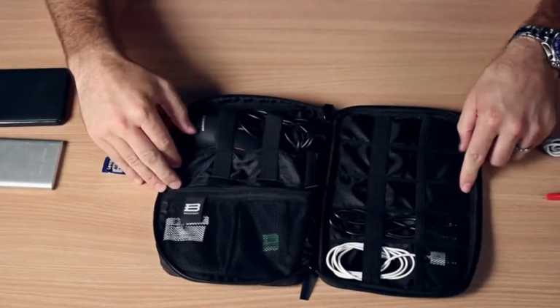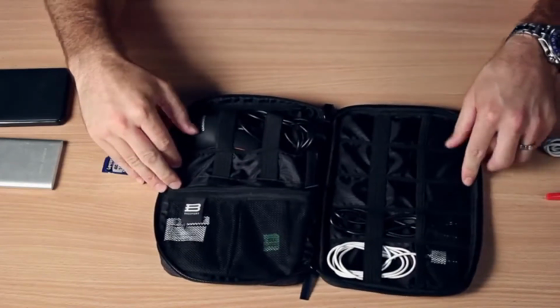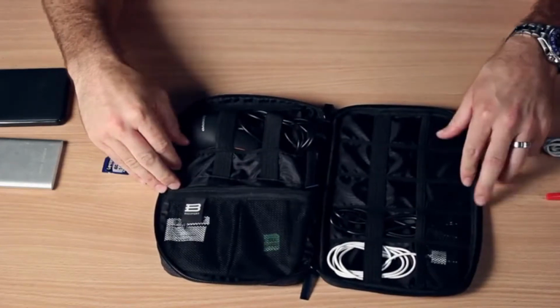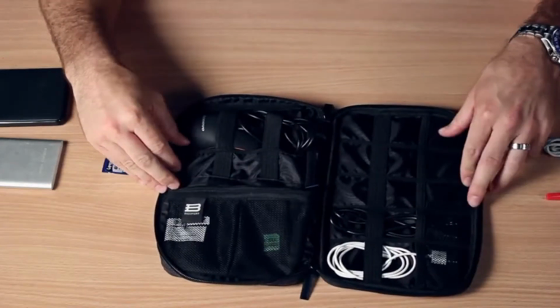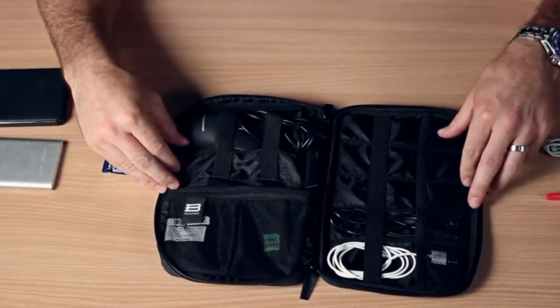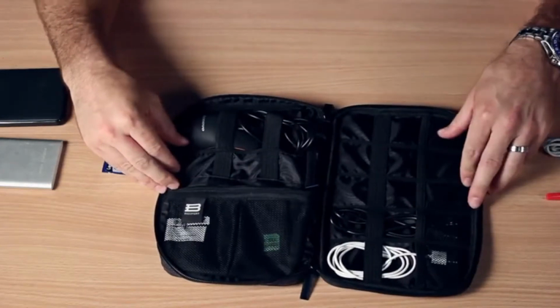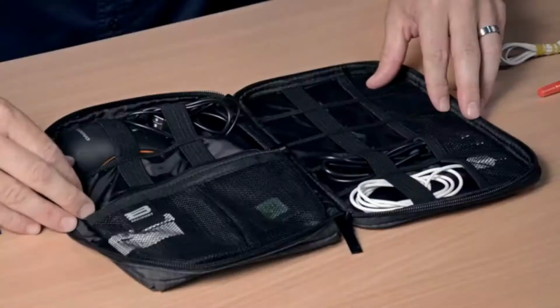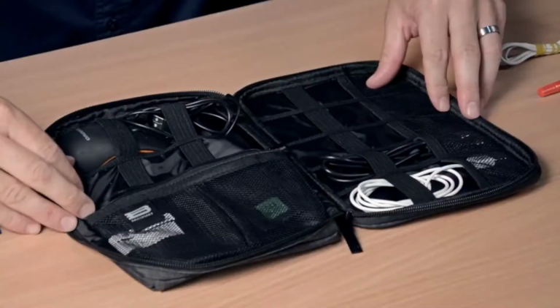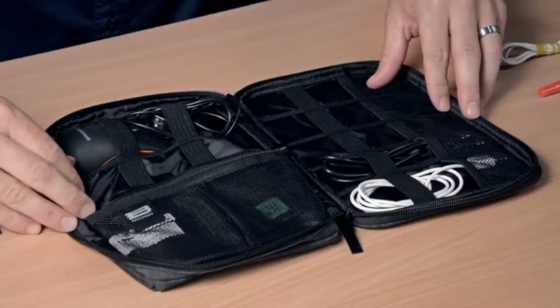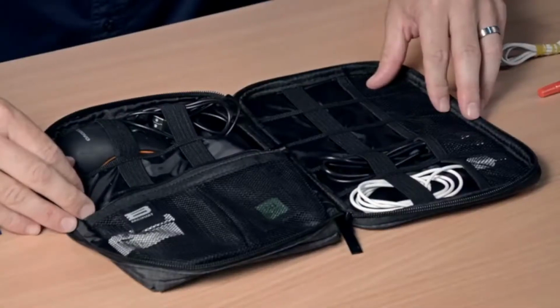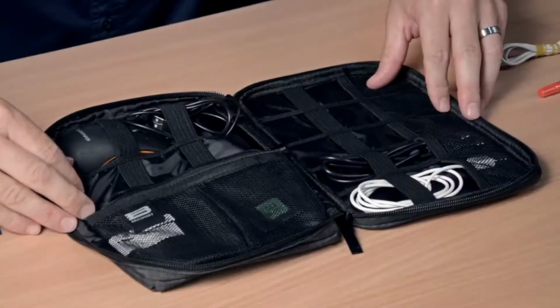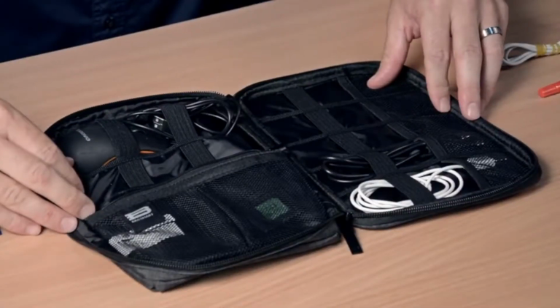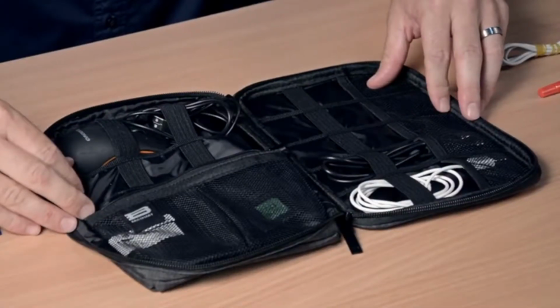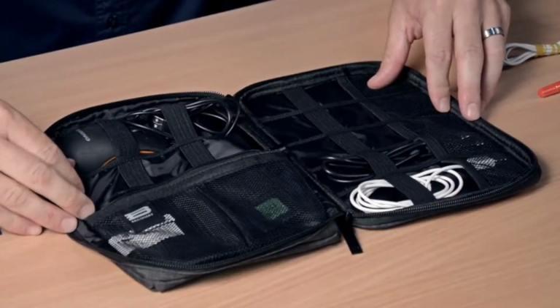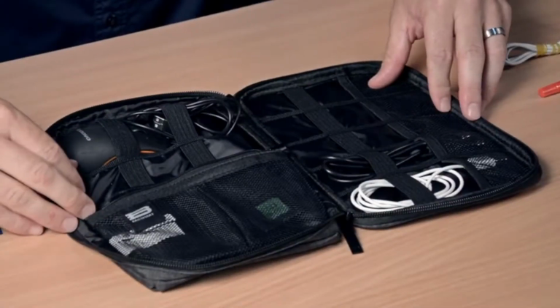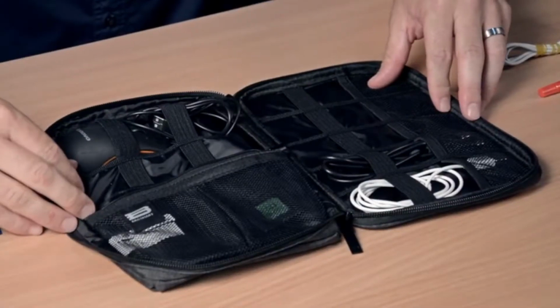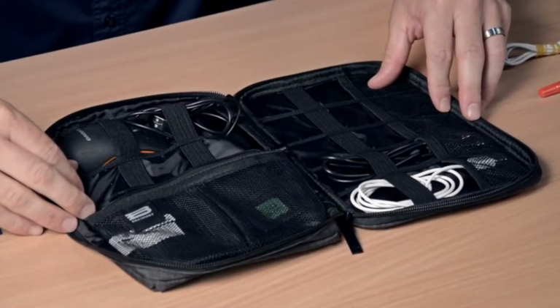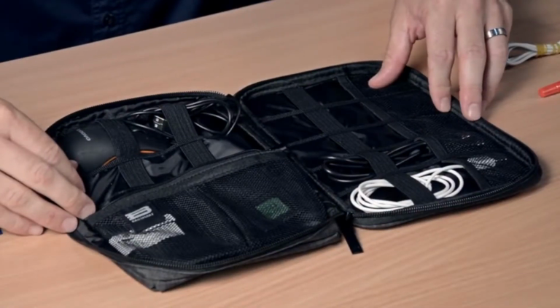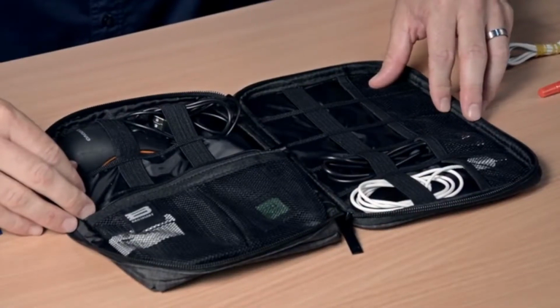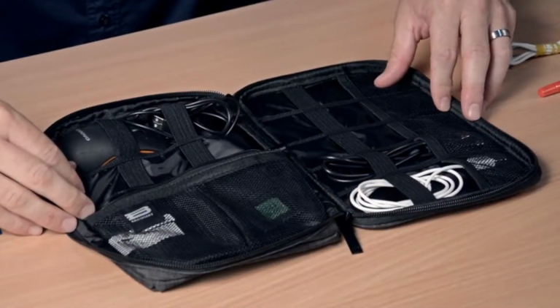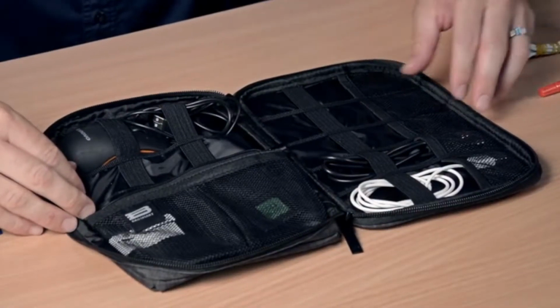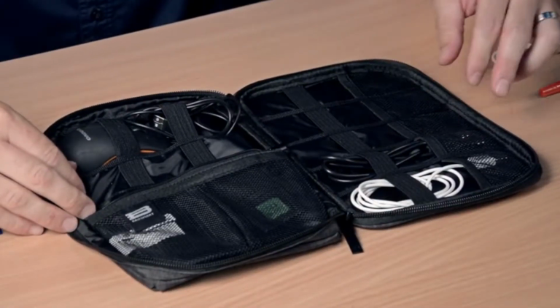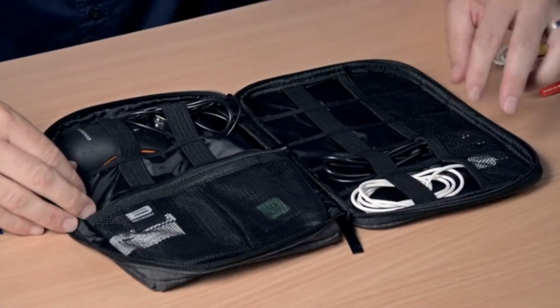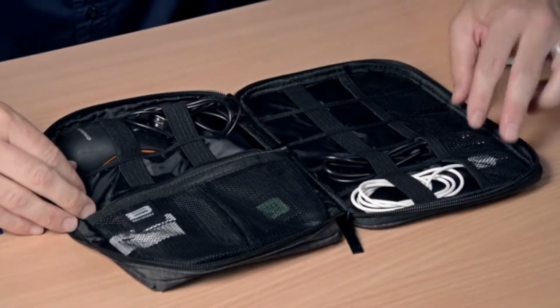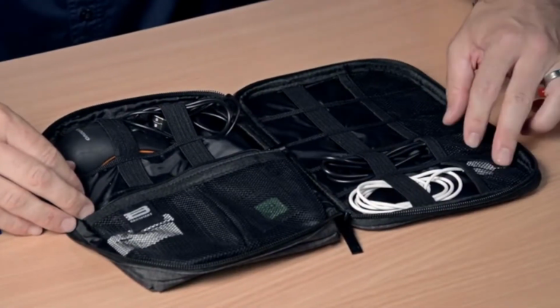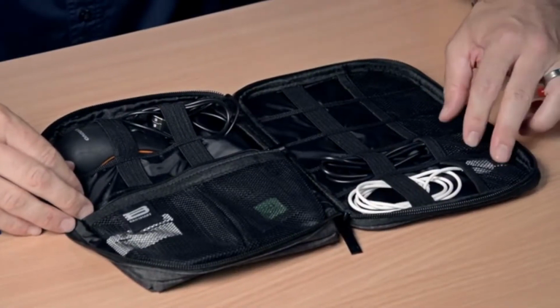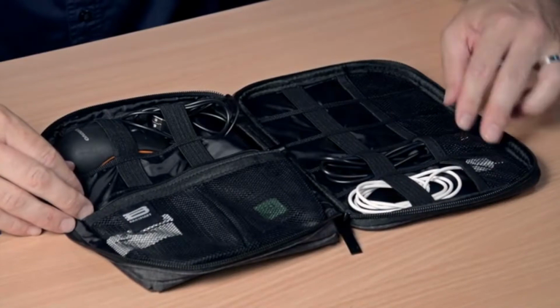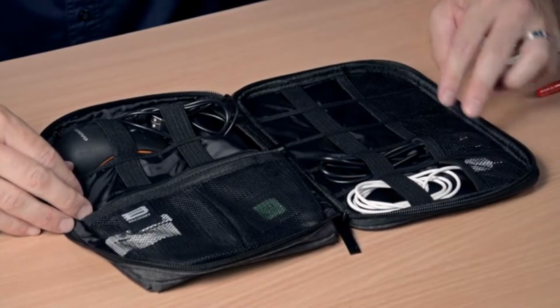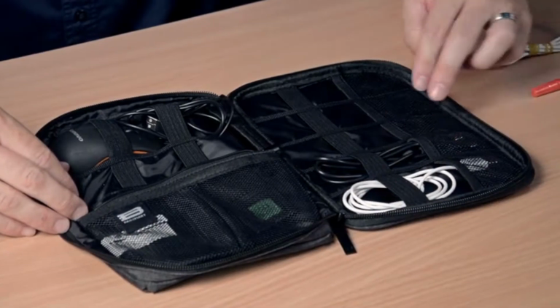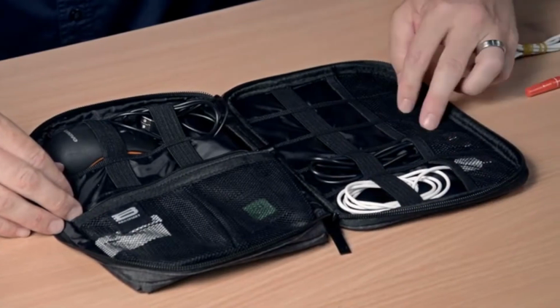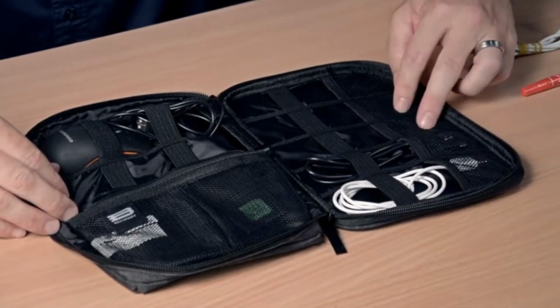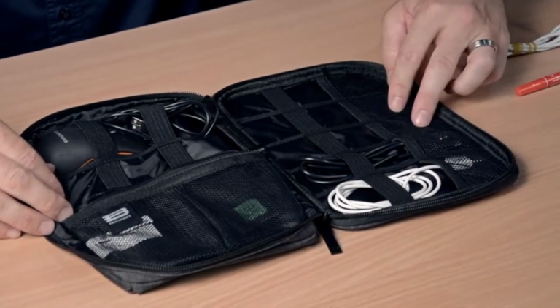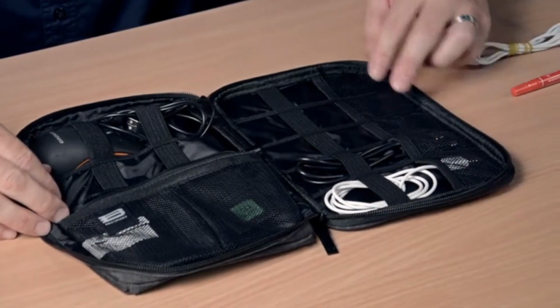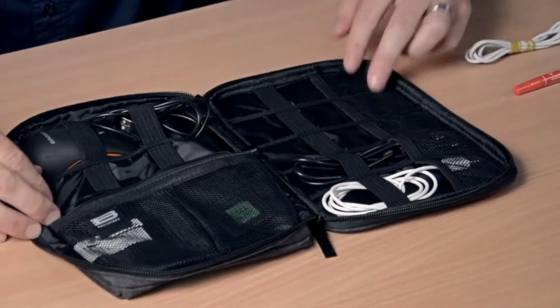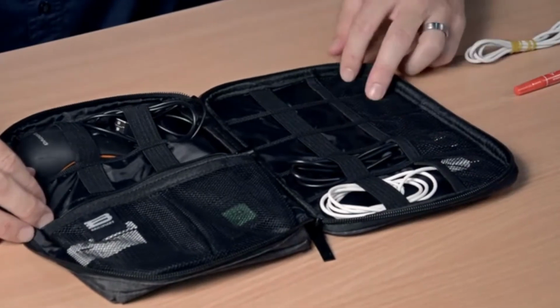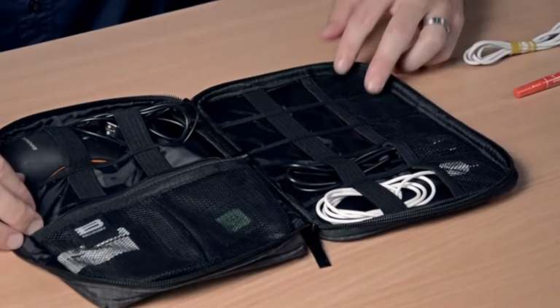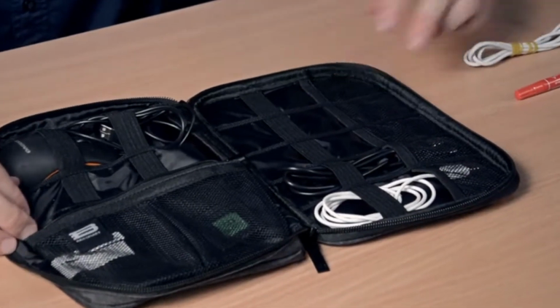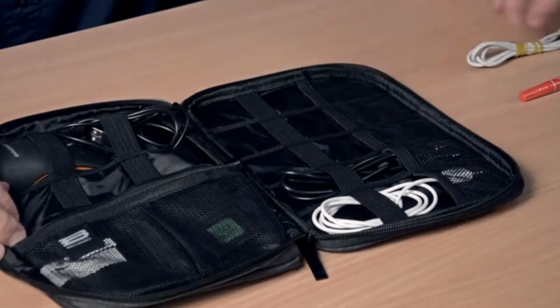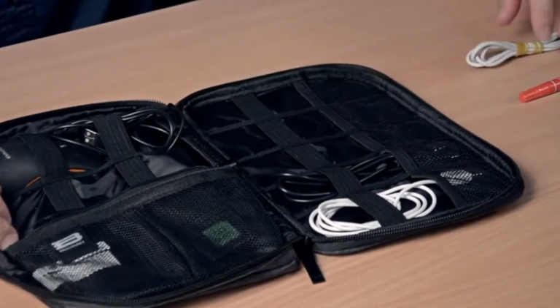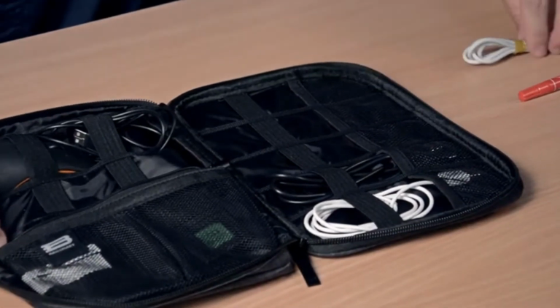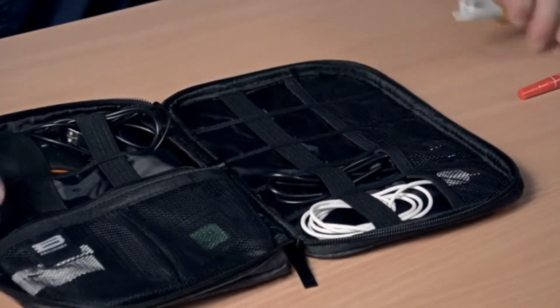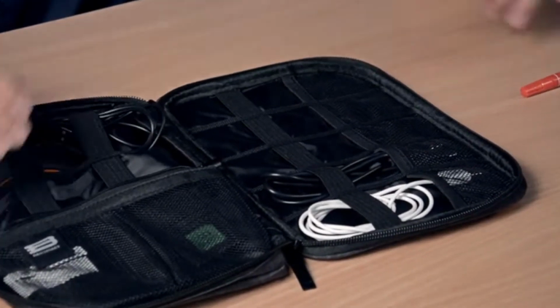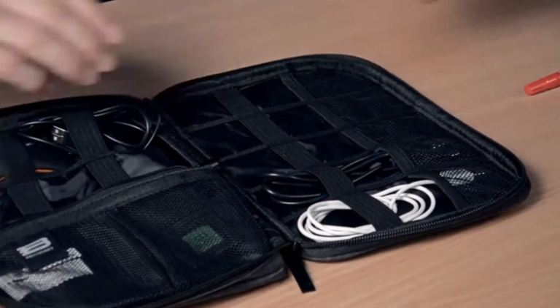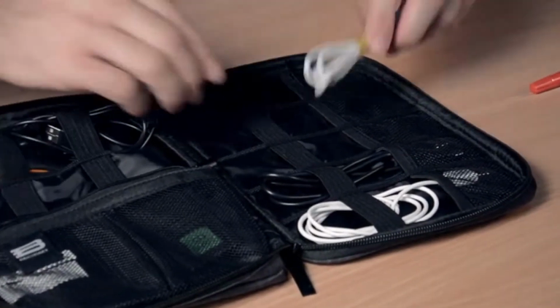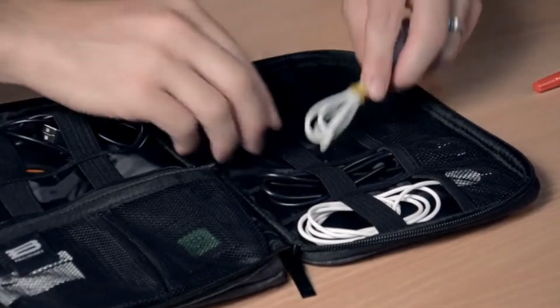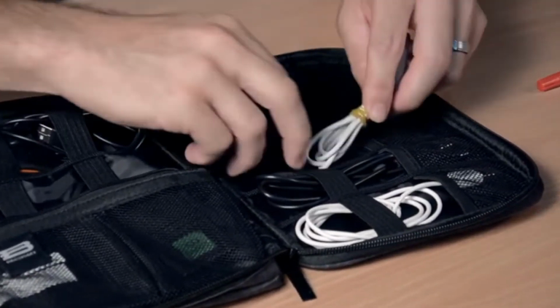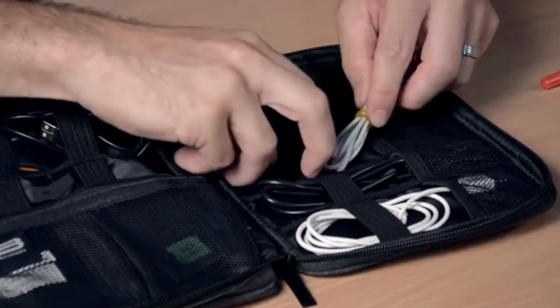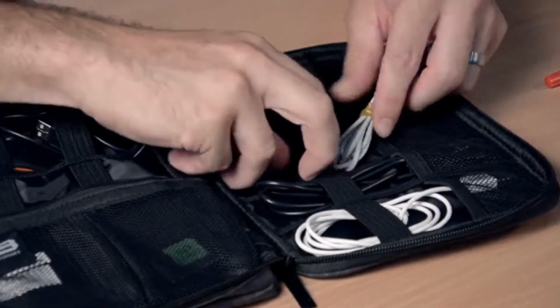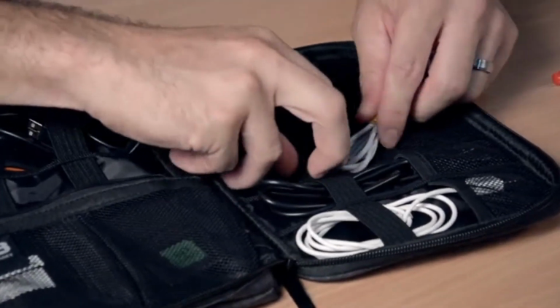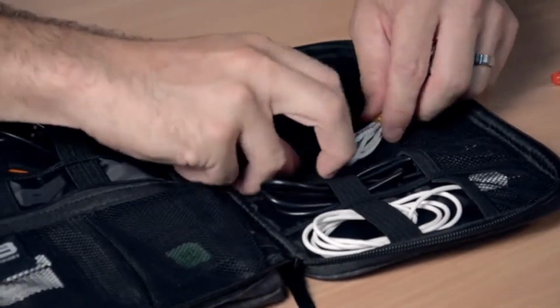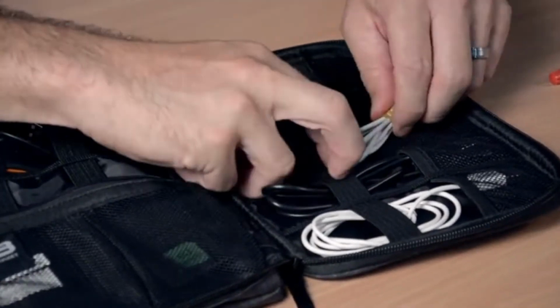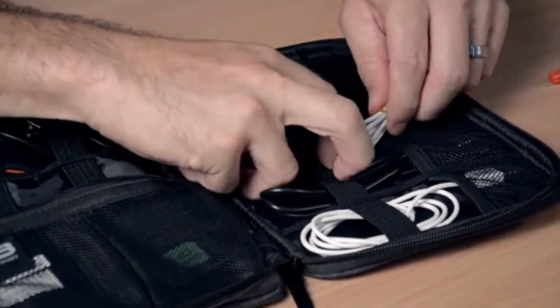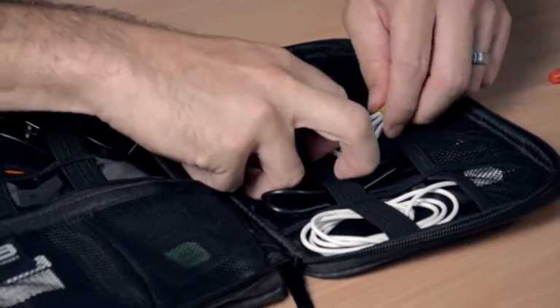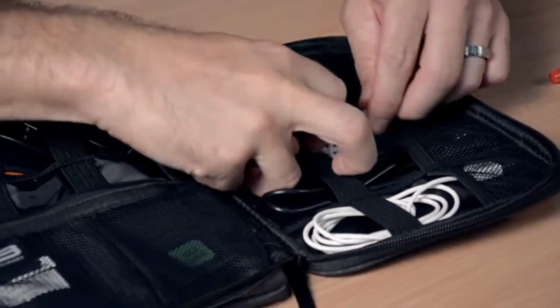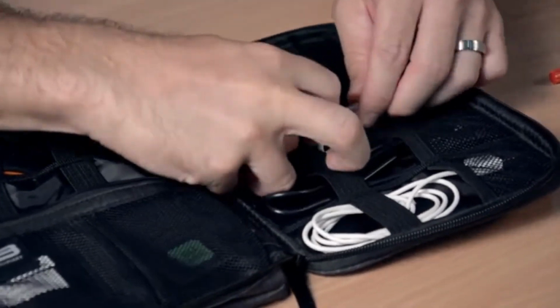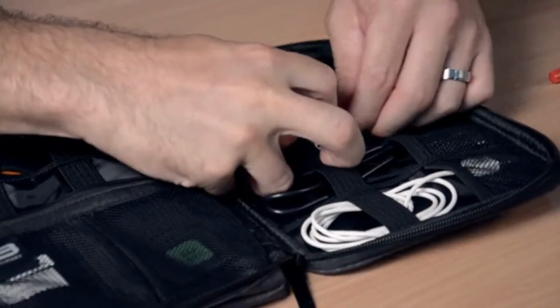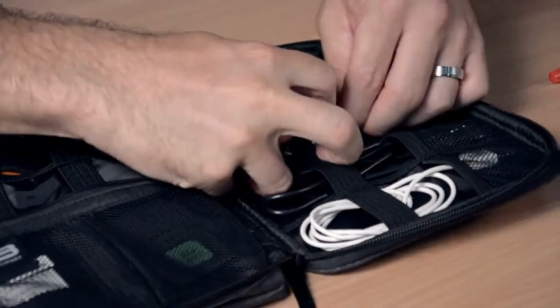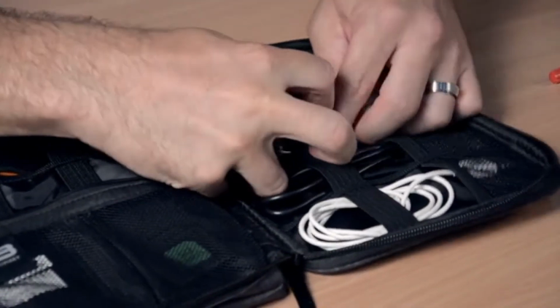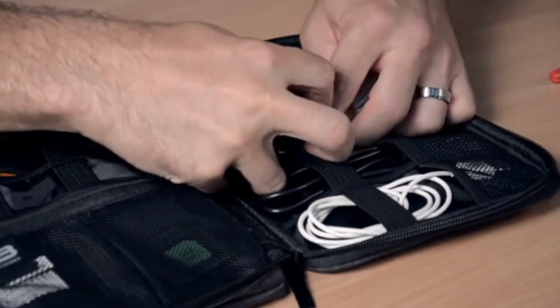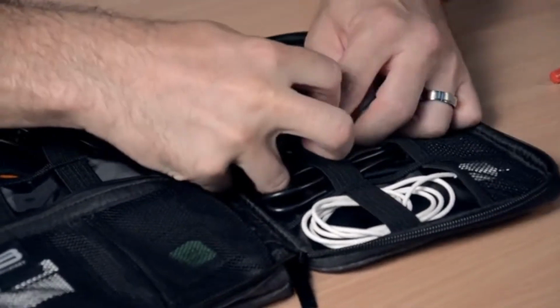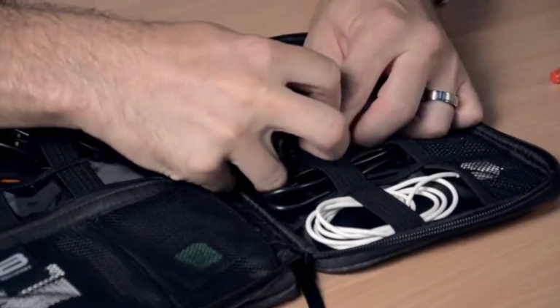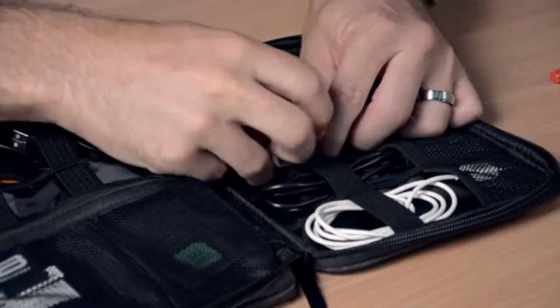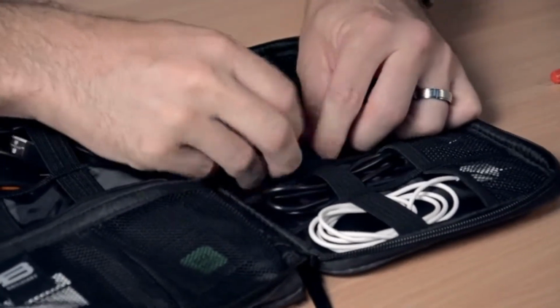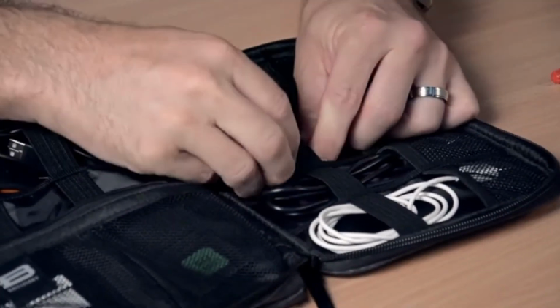The right side features five mesh pouches for storing accessory cables and writing utensils.